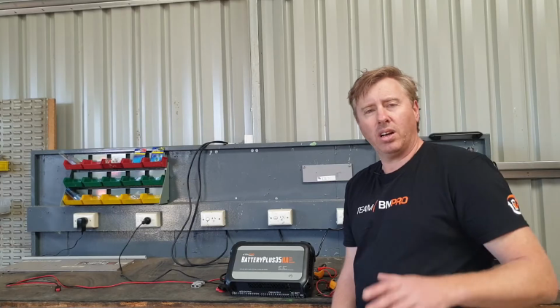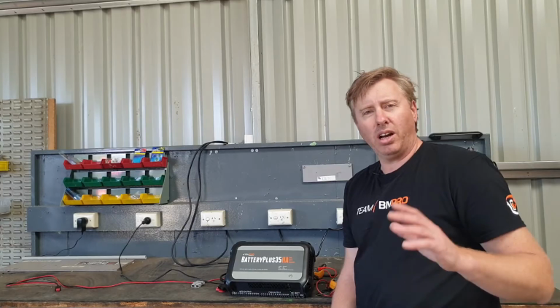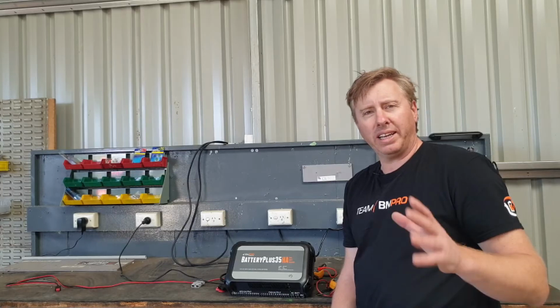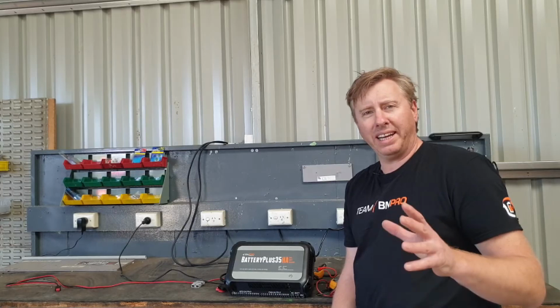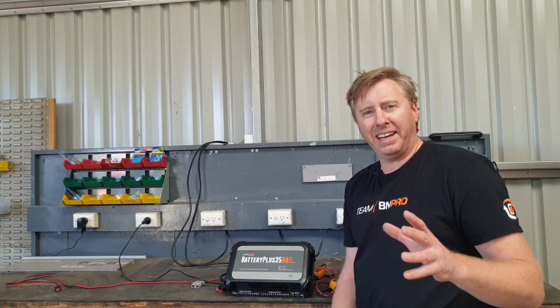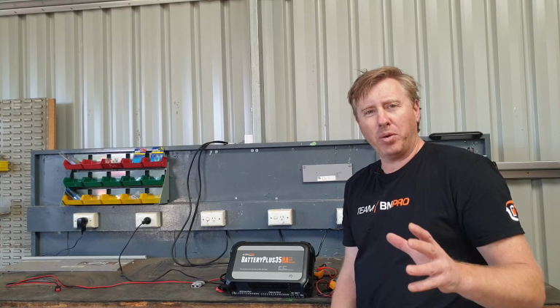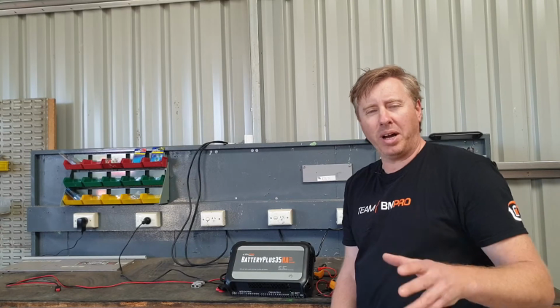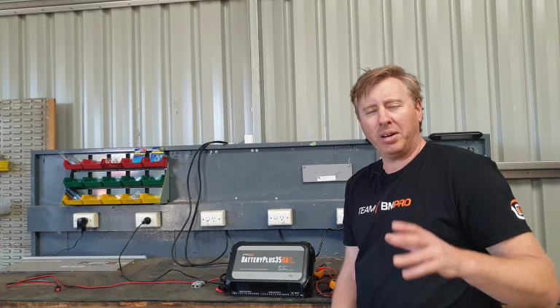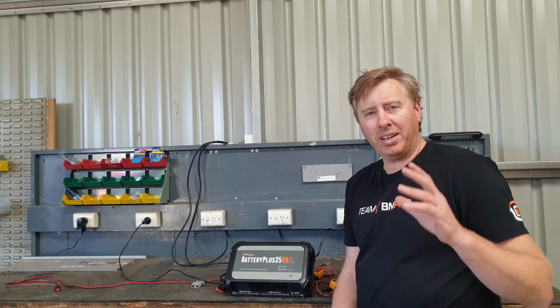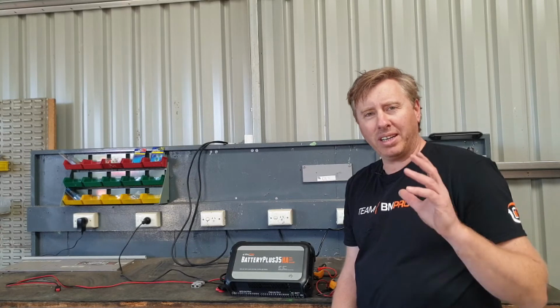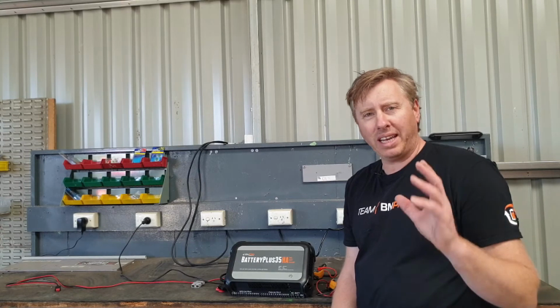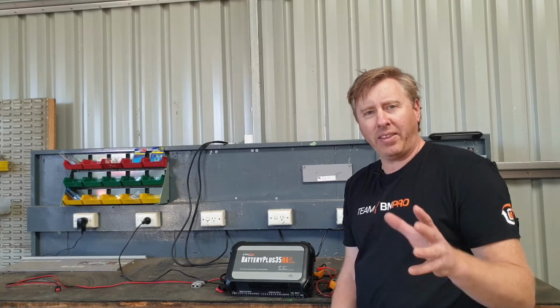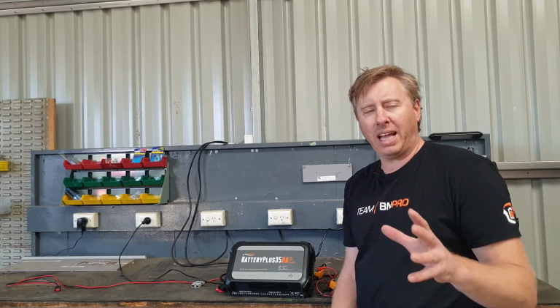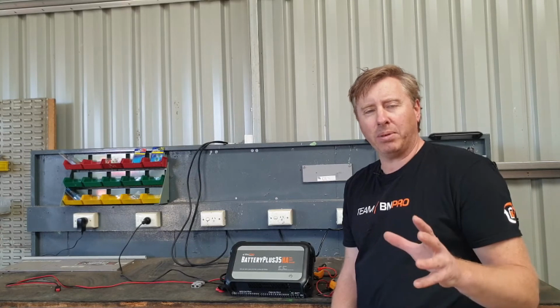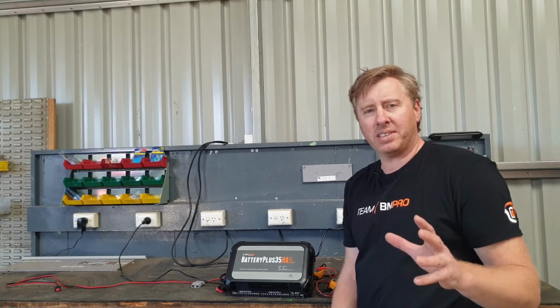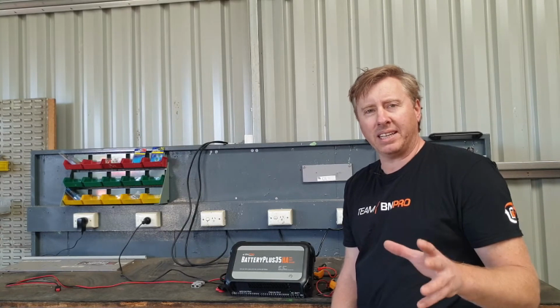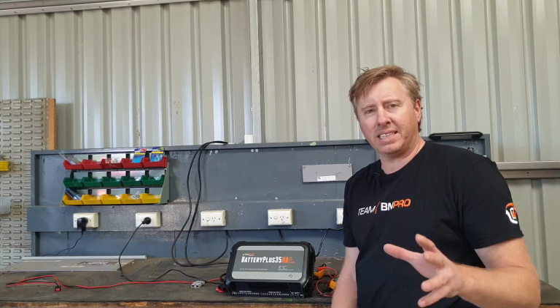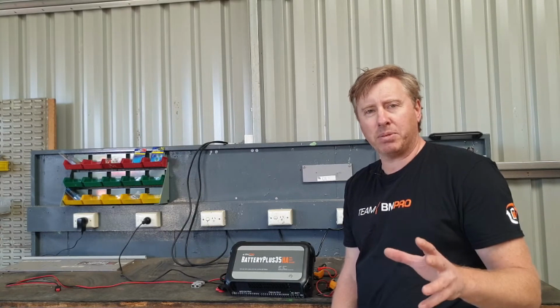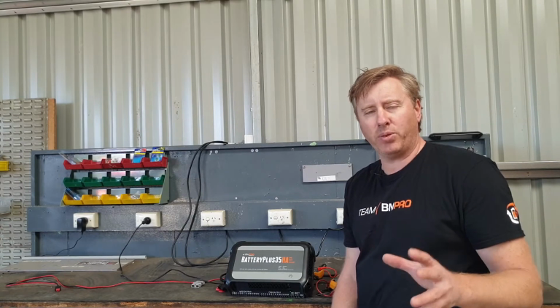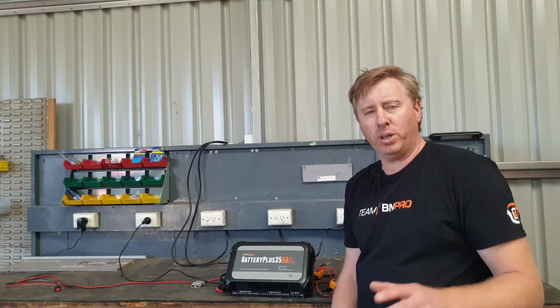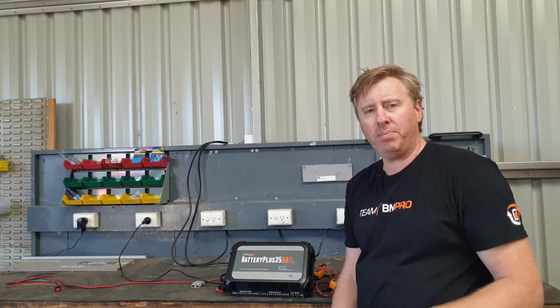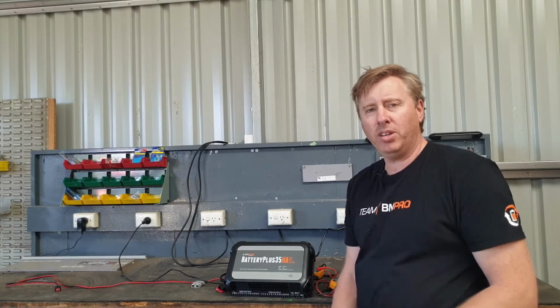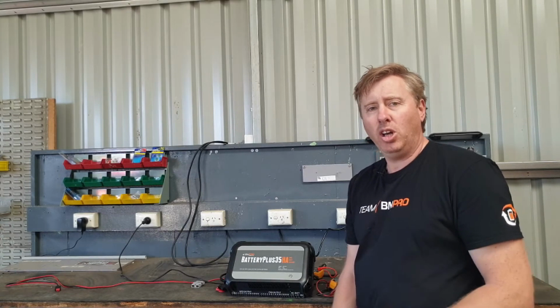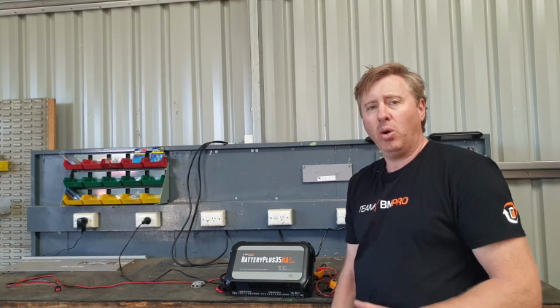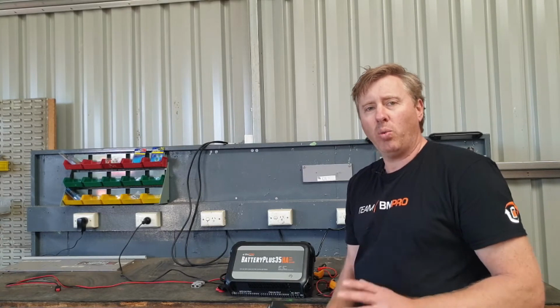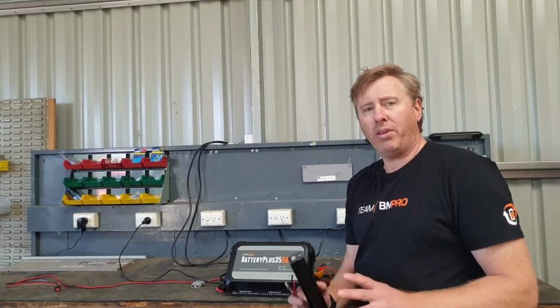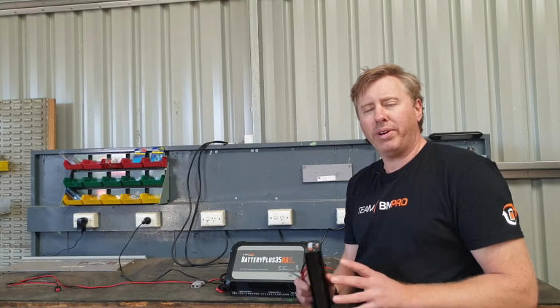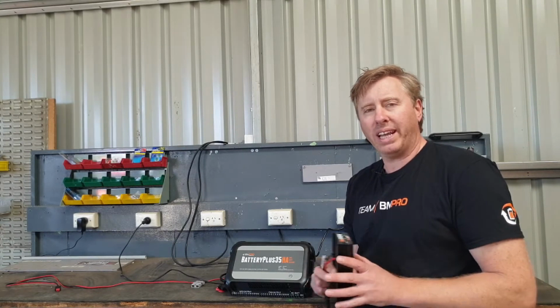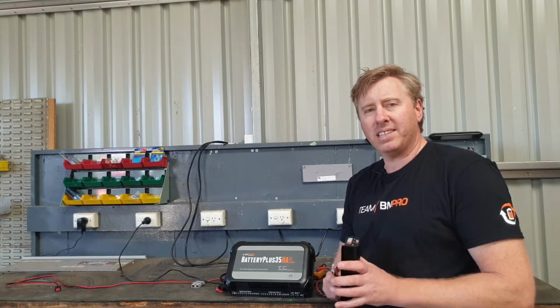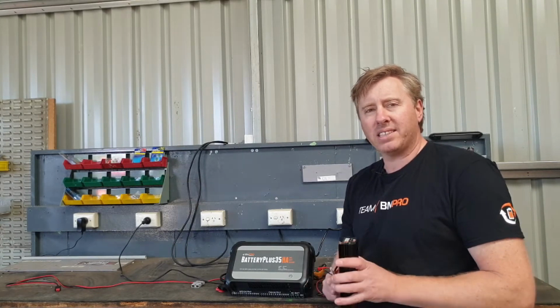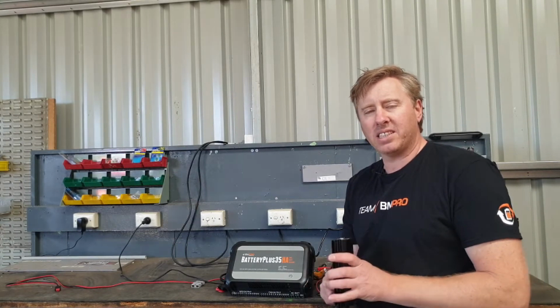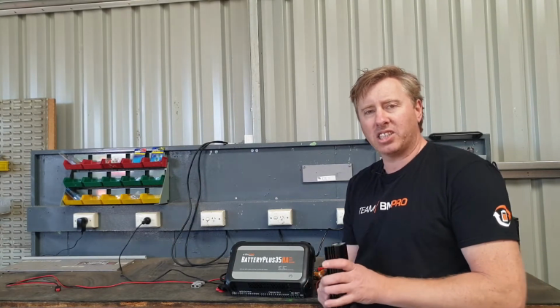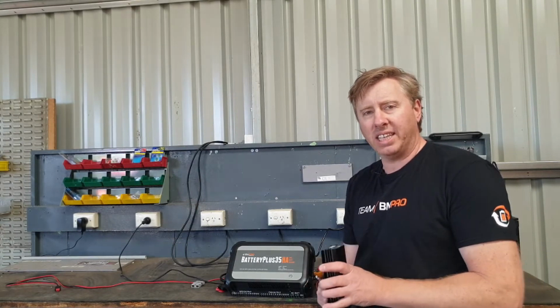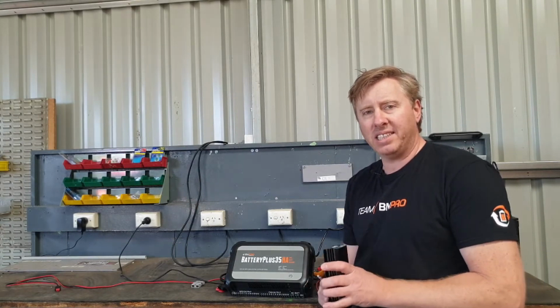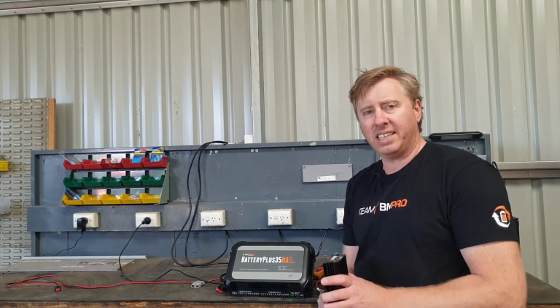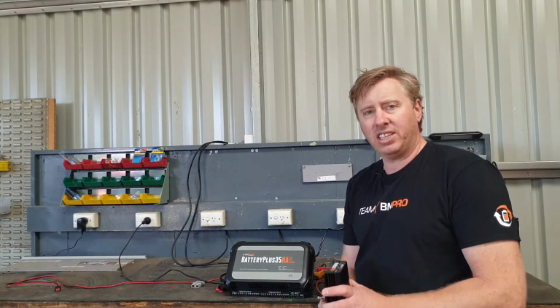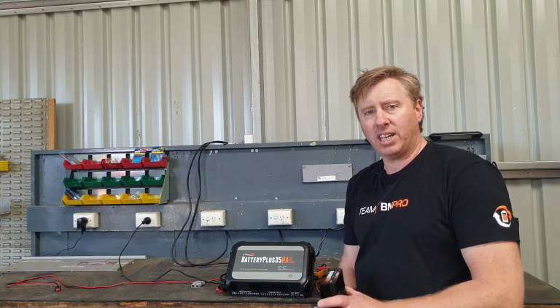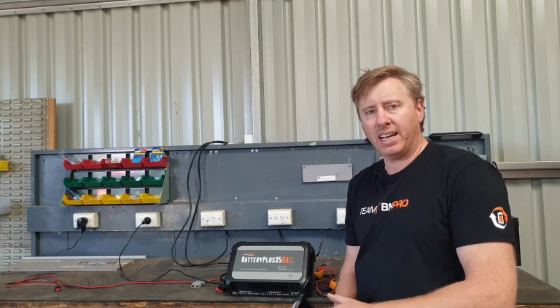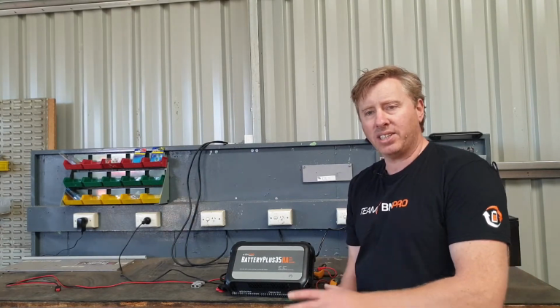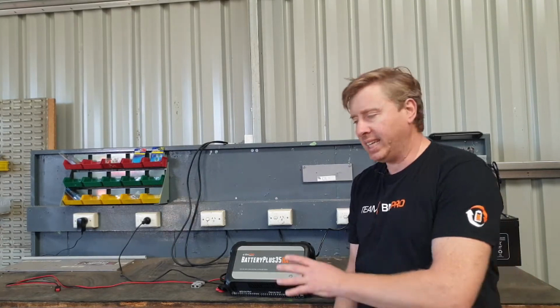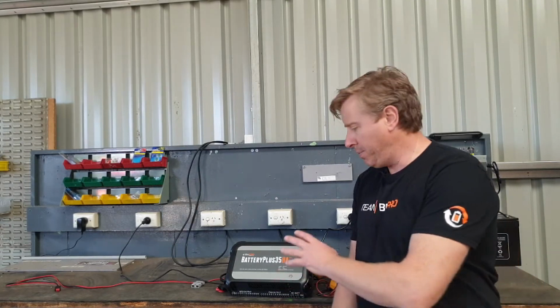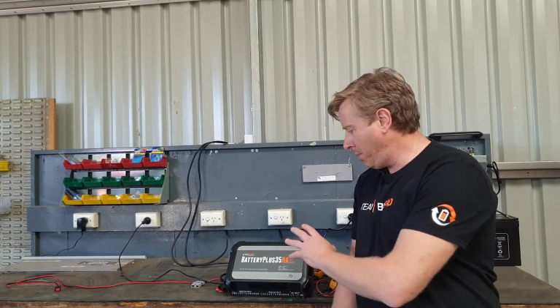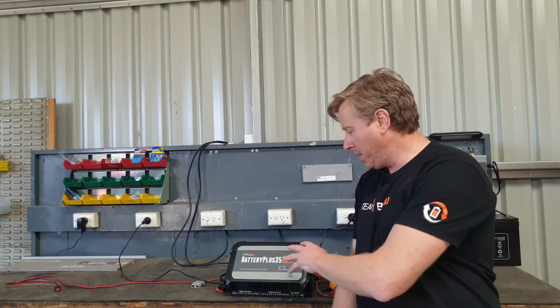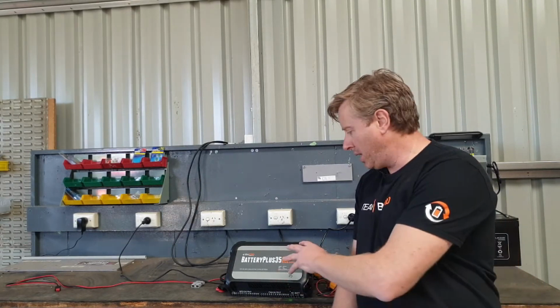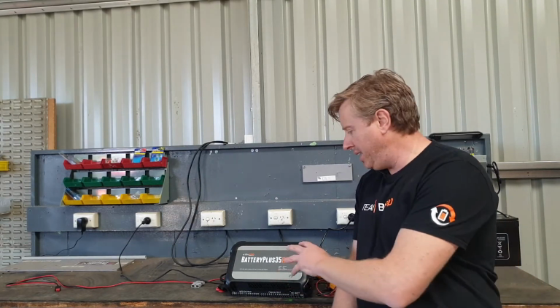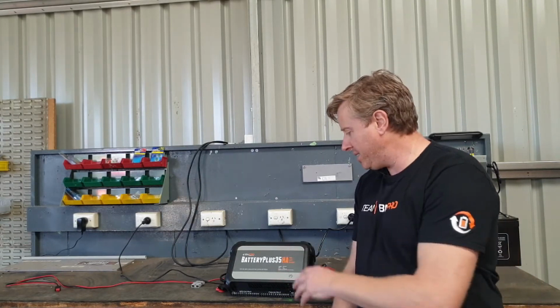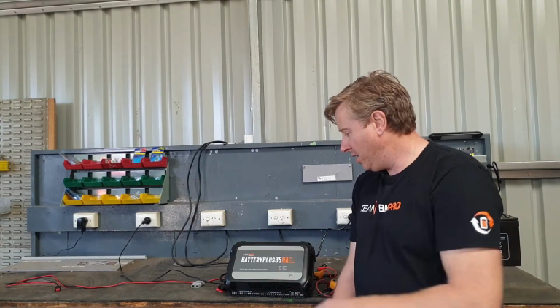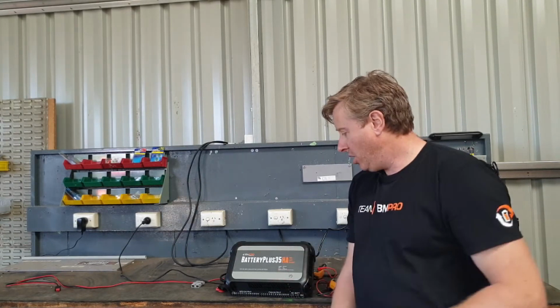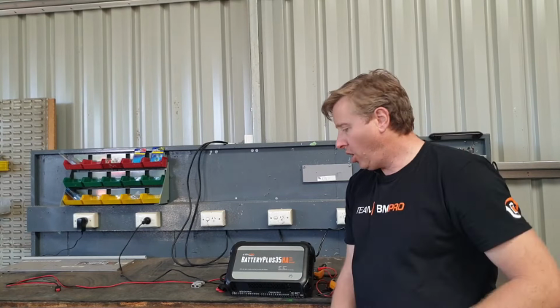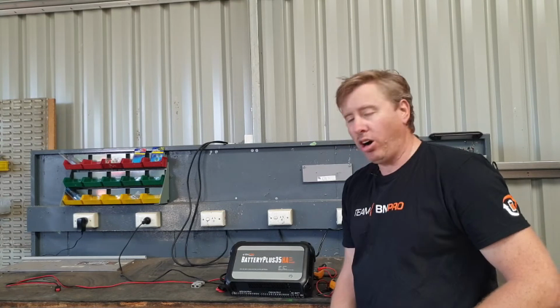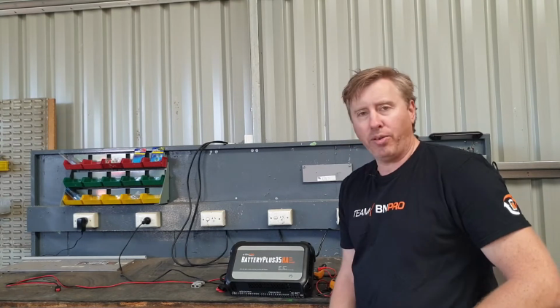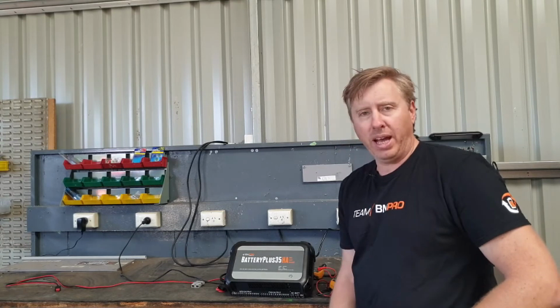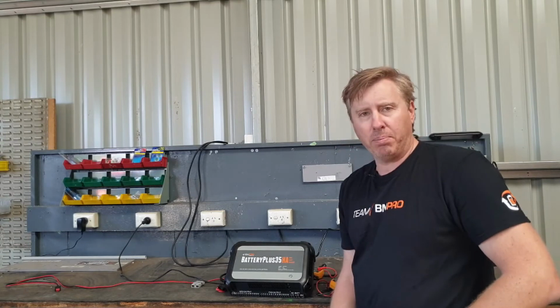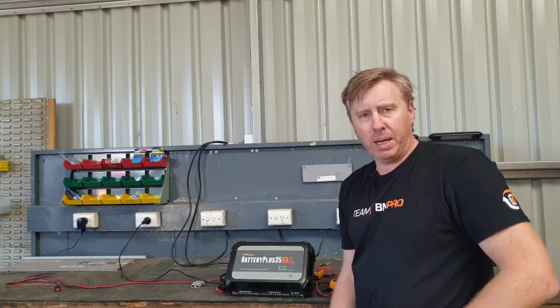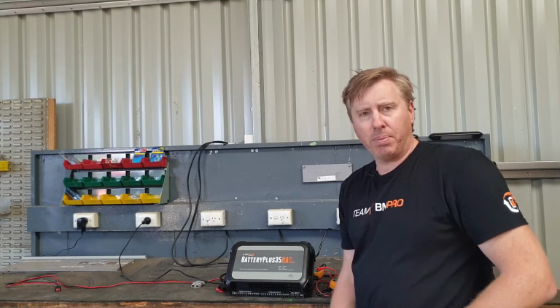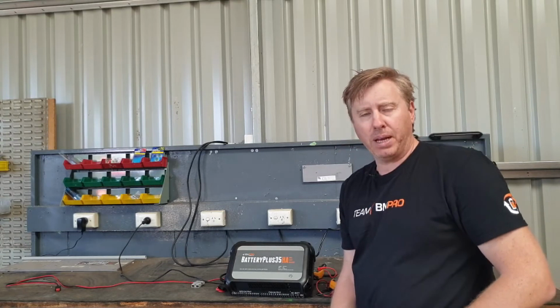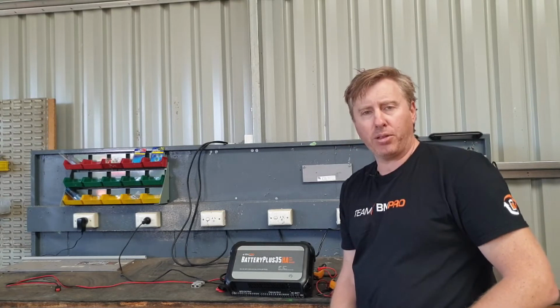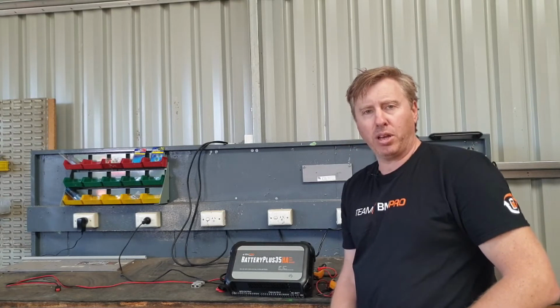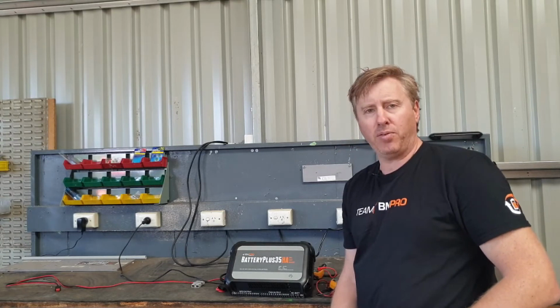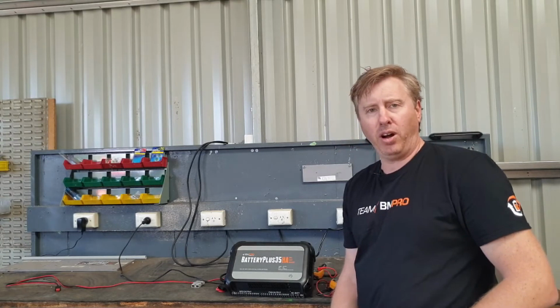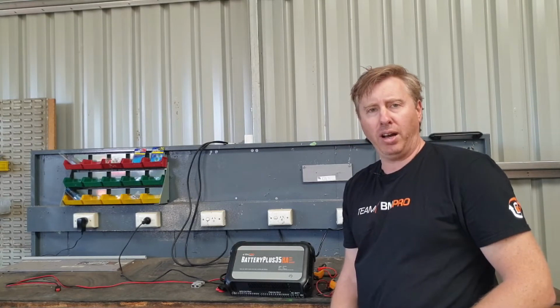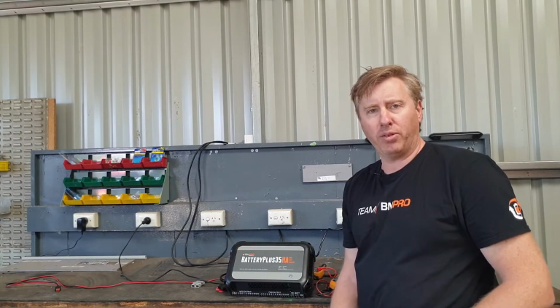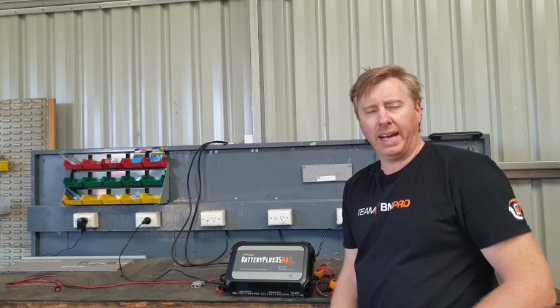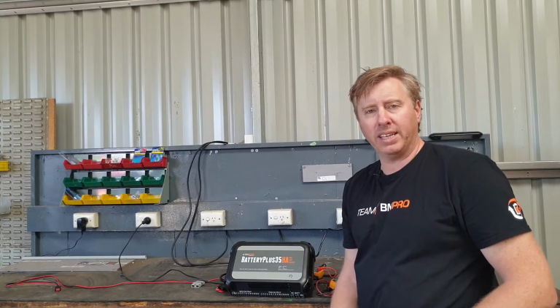G'day everyone, another couple of tech tips for you. One relates to the DC charging capabilities of our BP35 range.